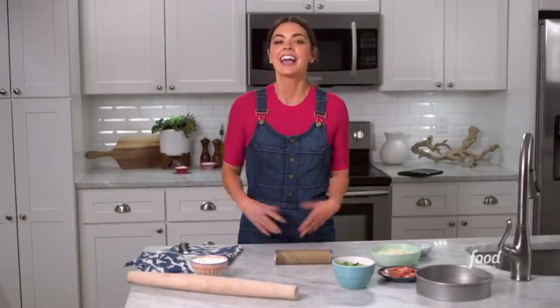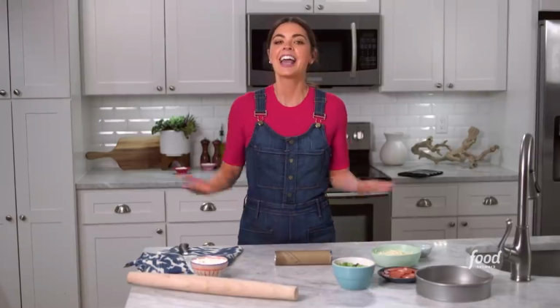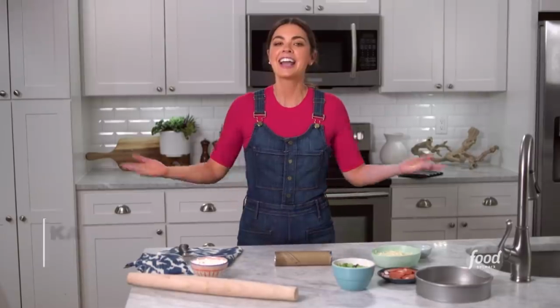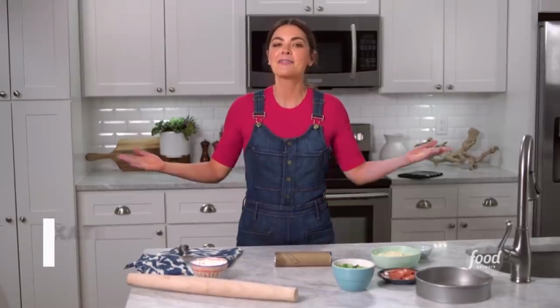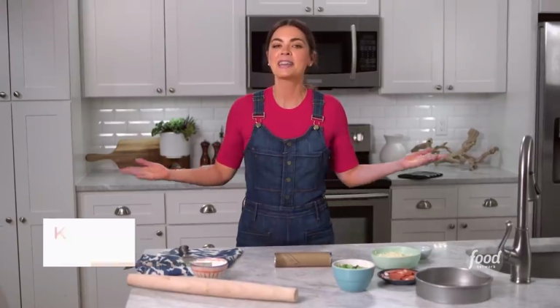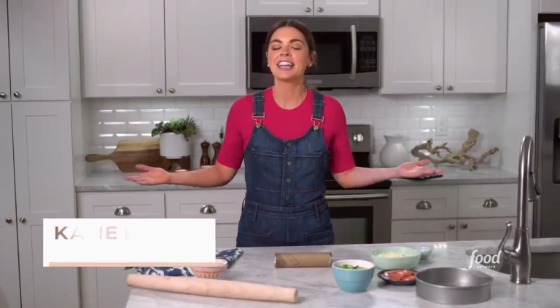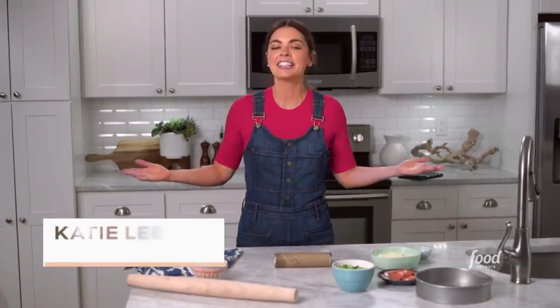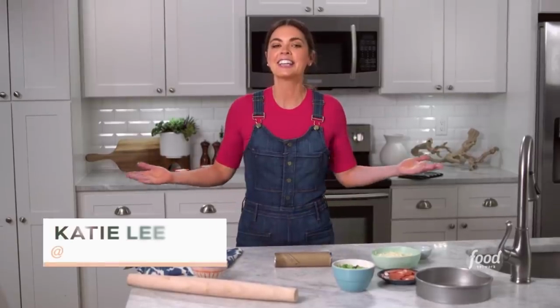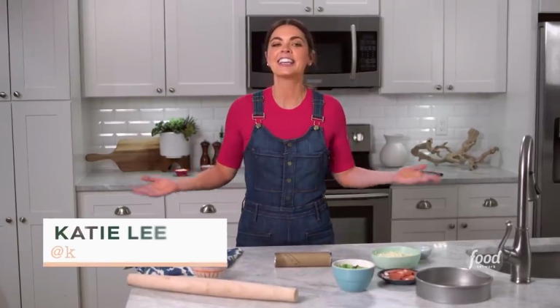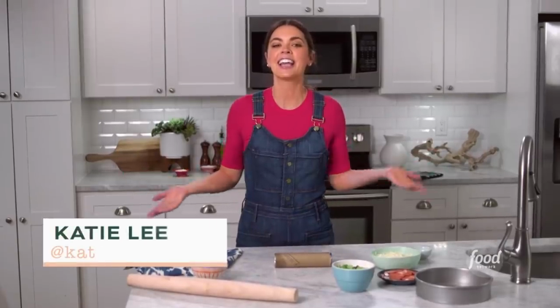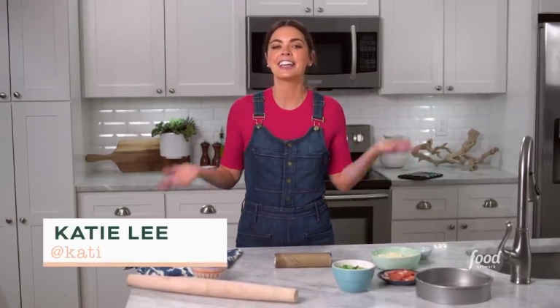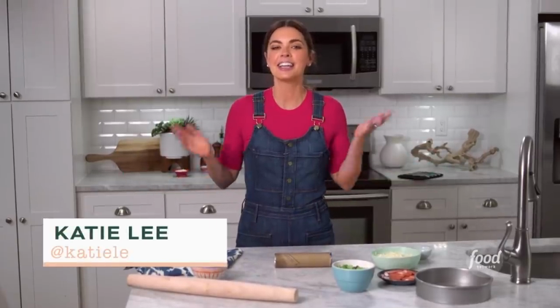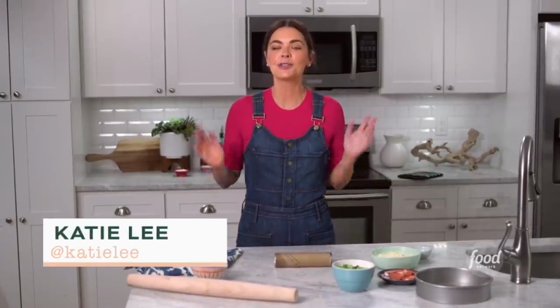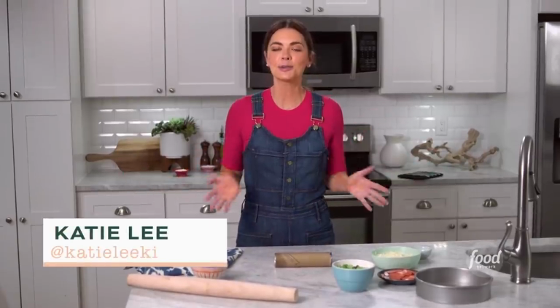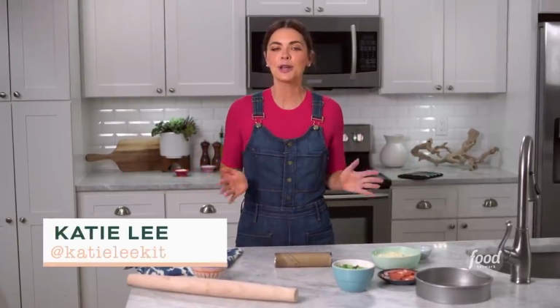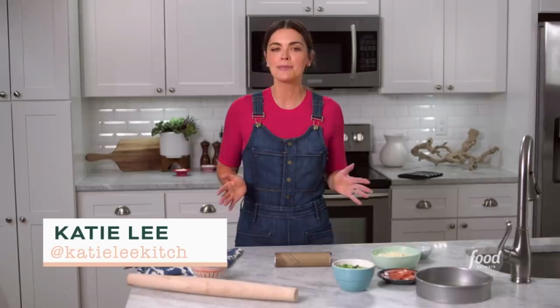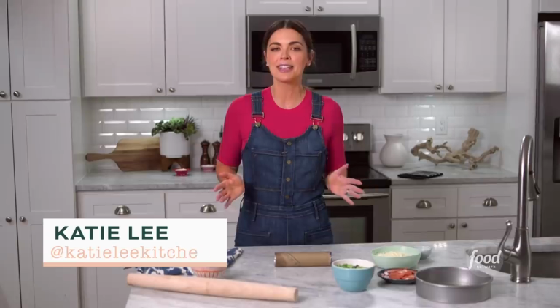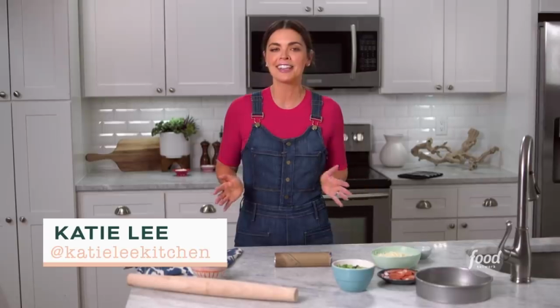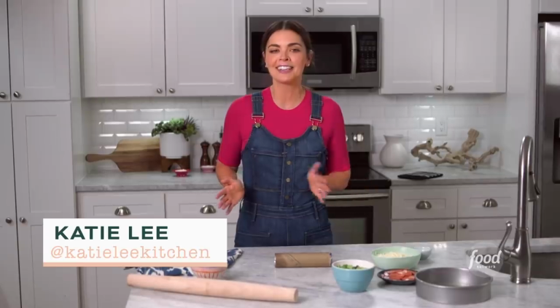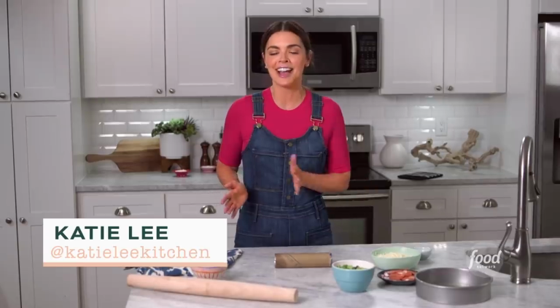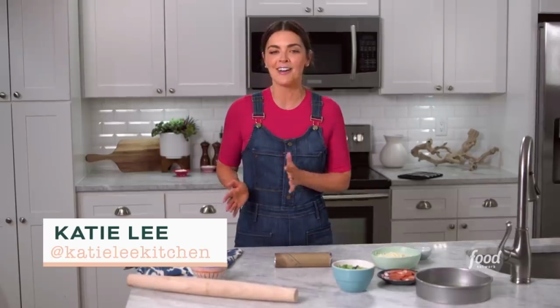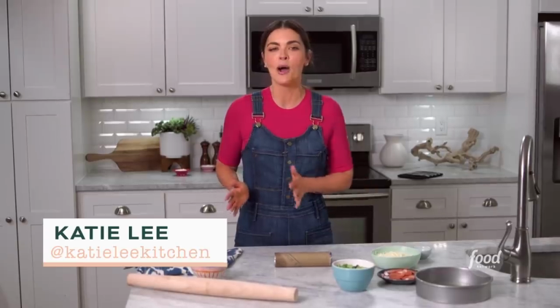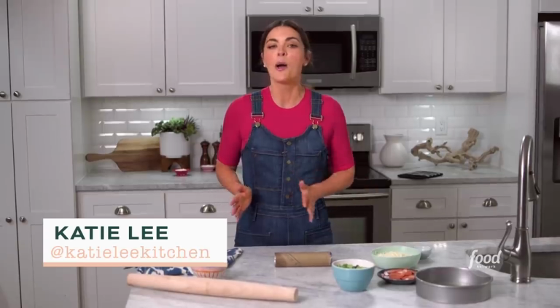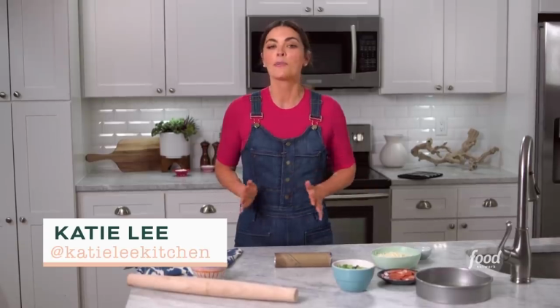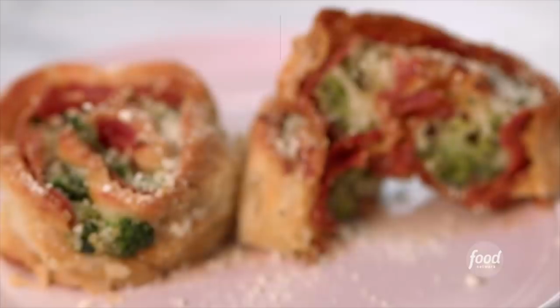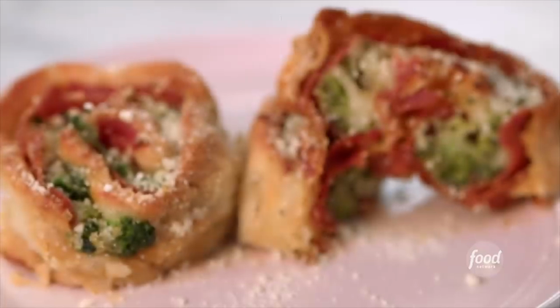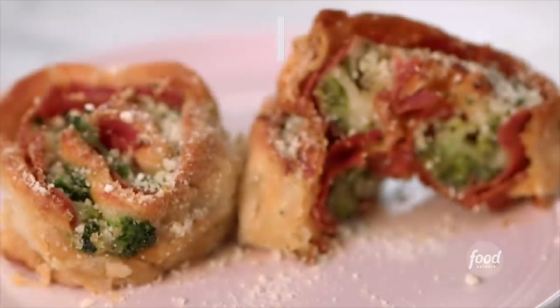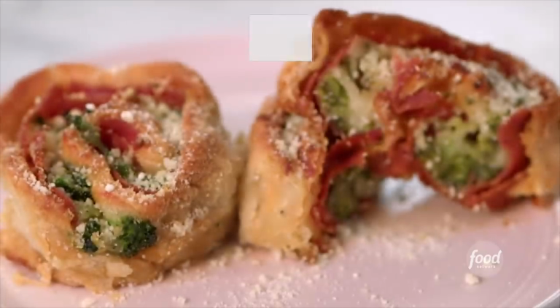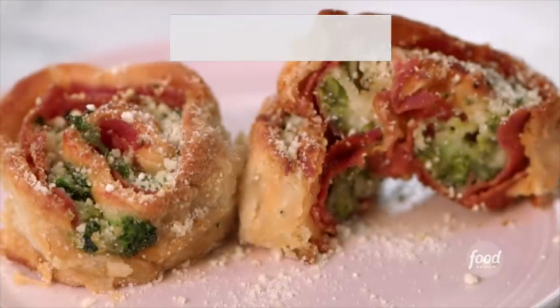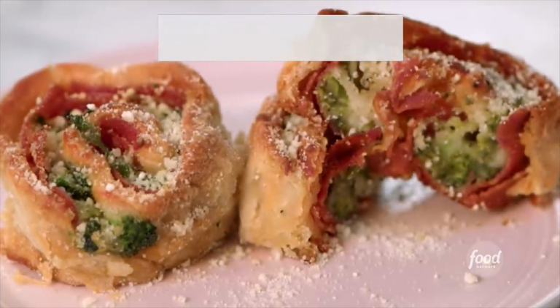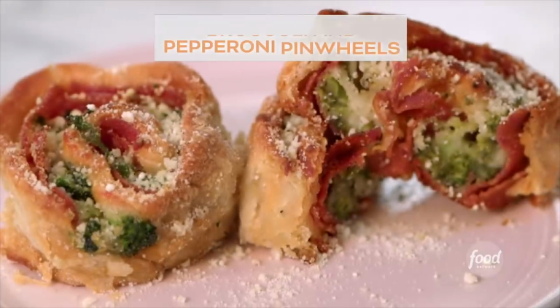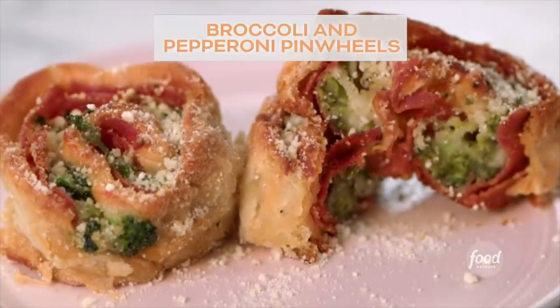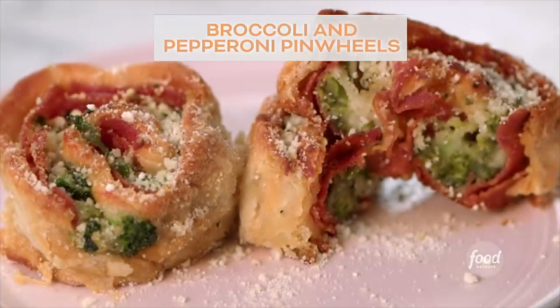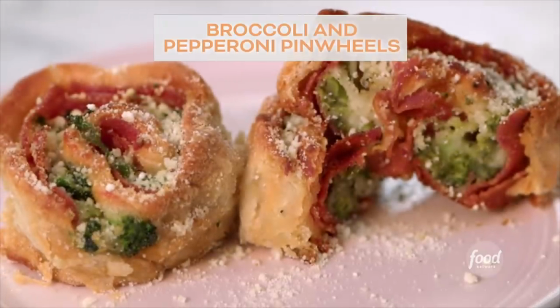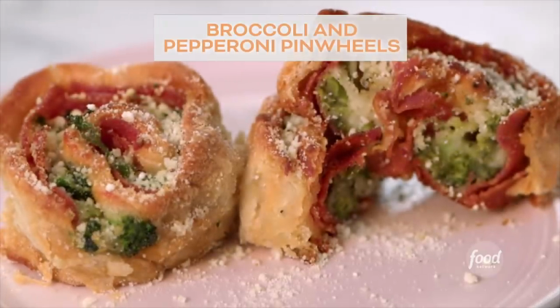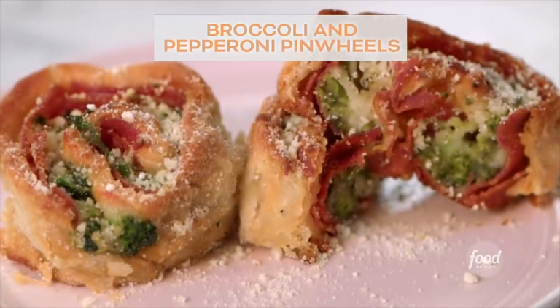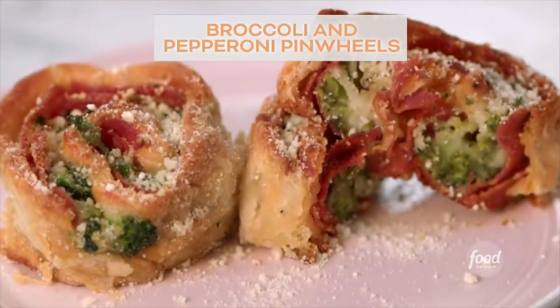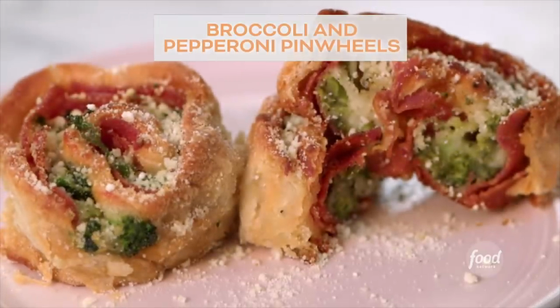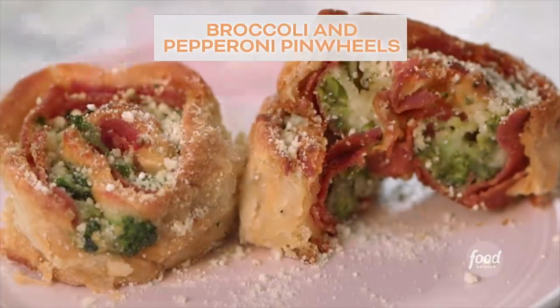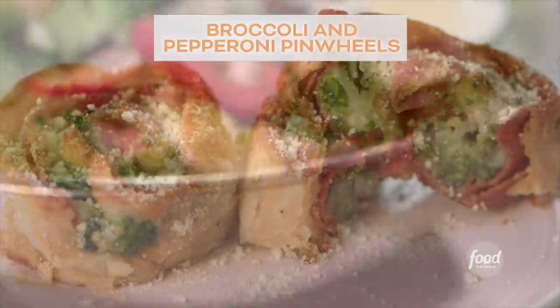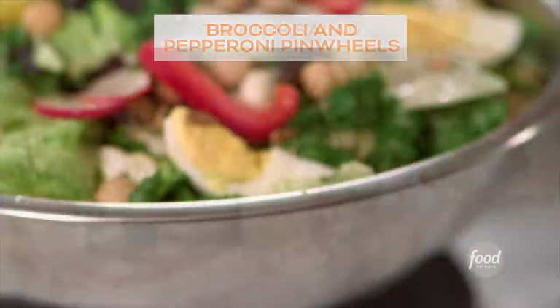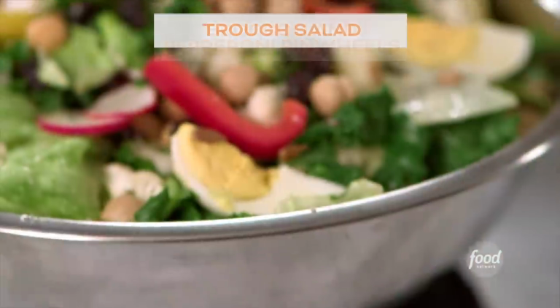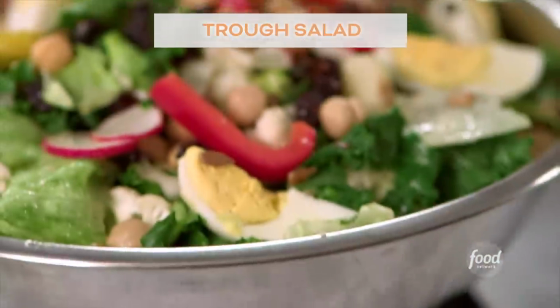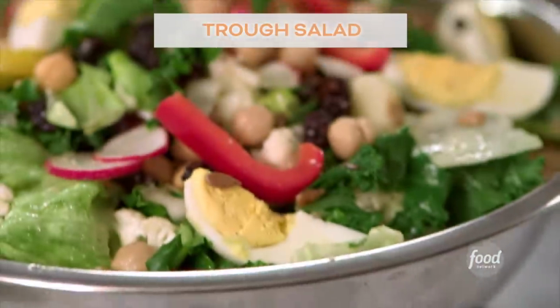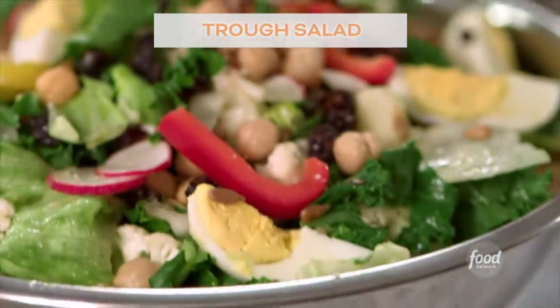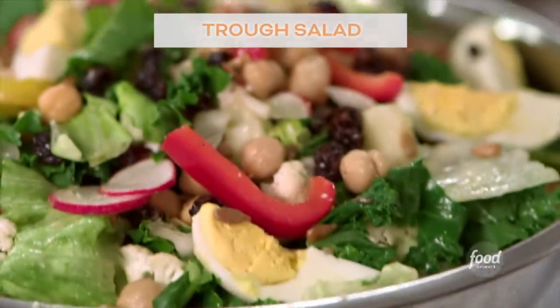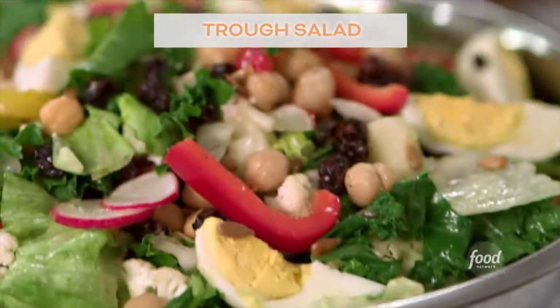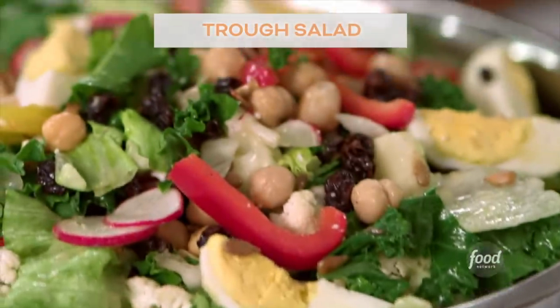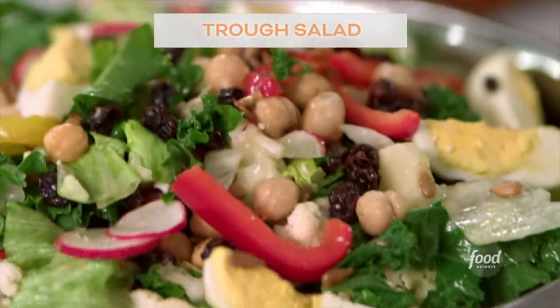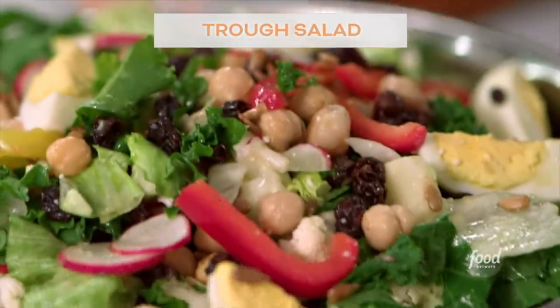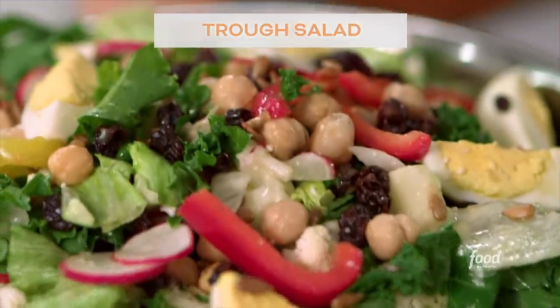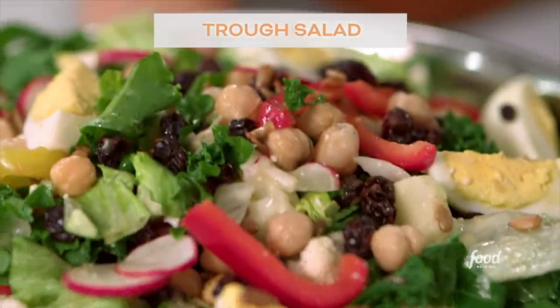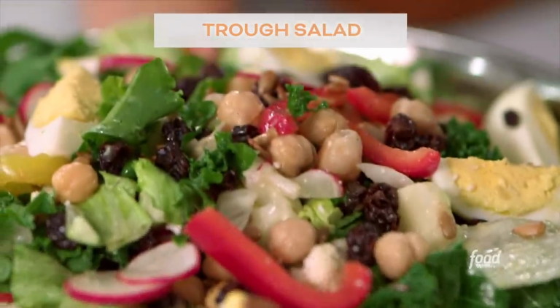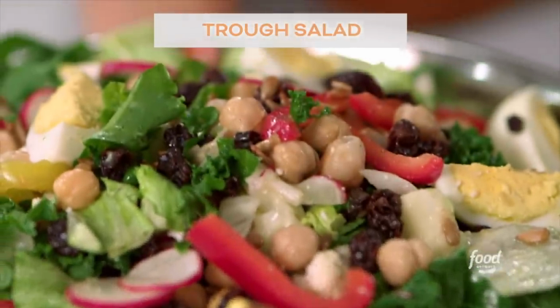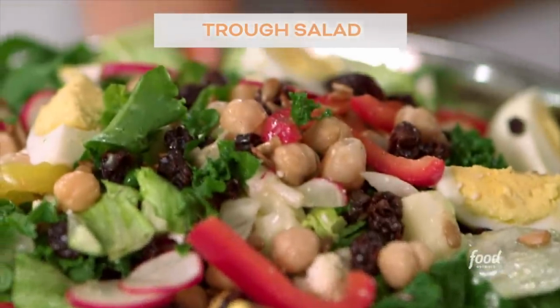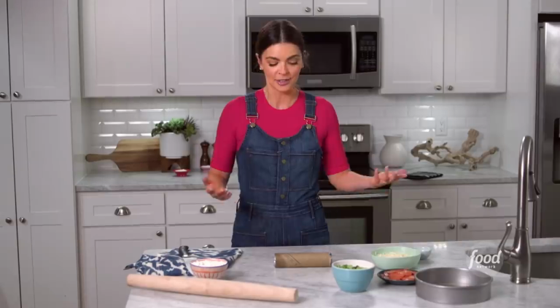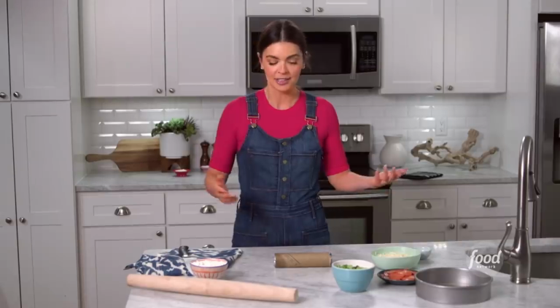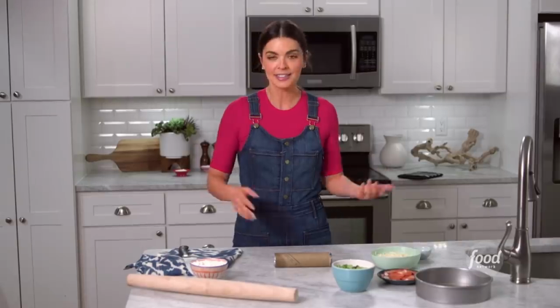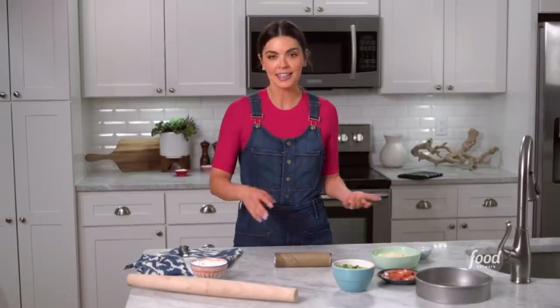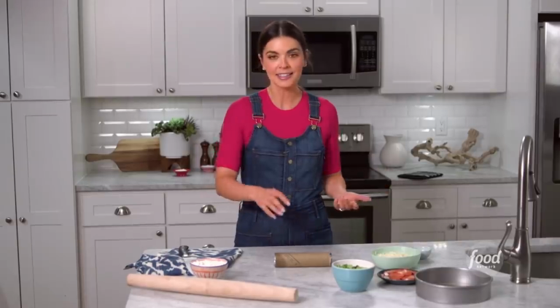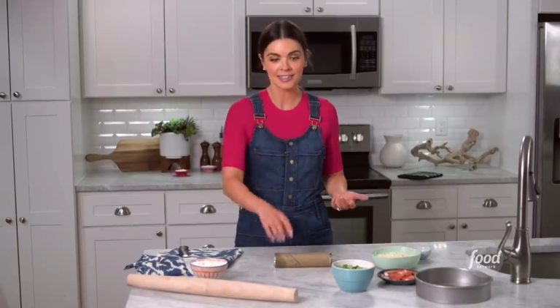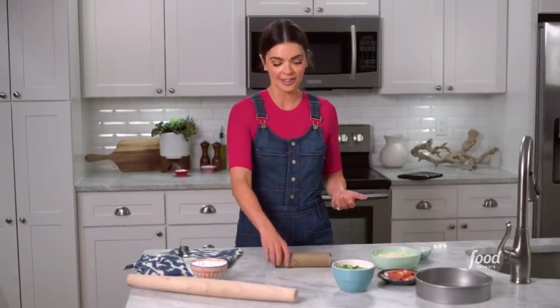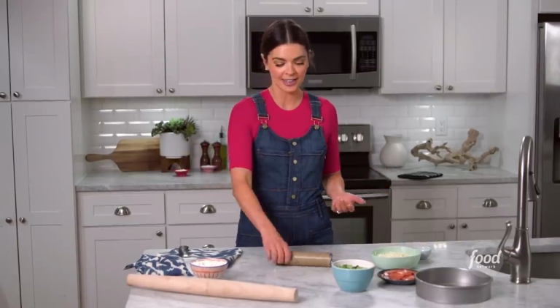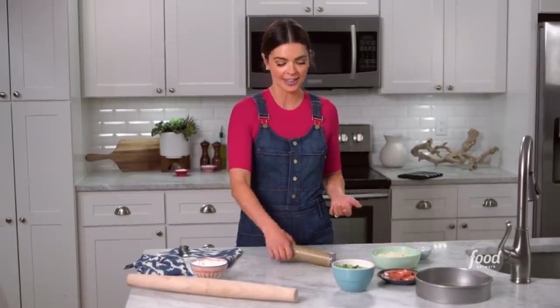Hey, I'm Katie Lee, and here's what I'm eating now: broccoli and pepperoni pinwheels and my trough salad. So let's get started.